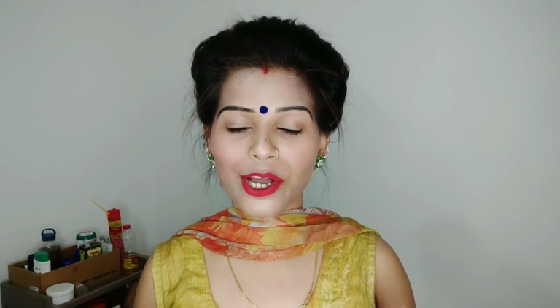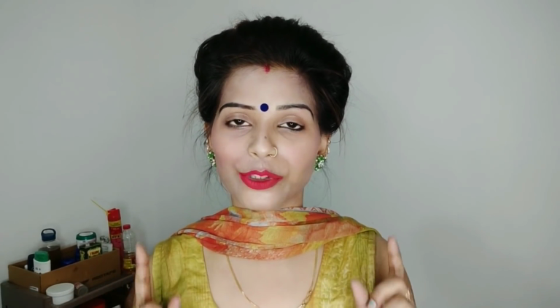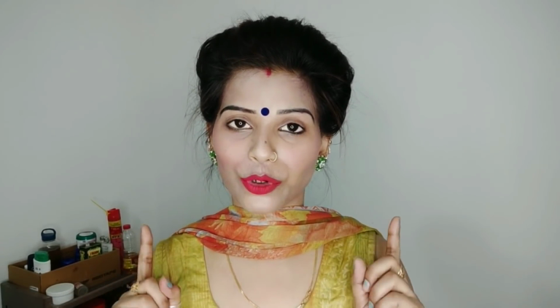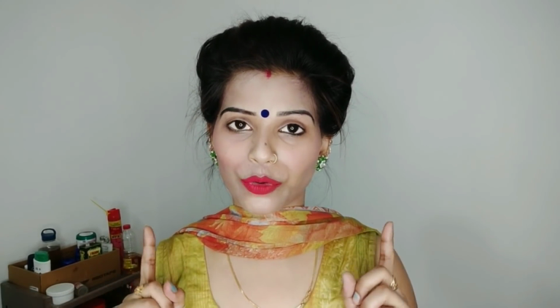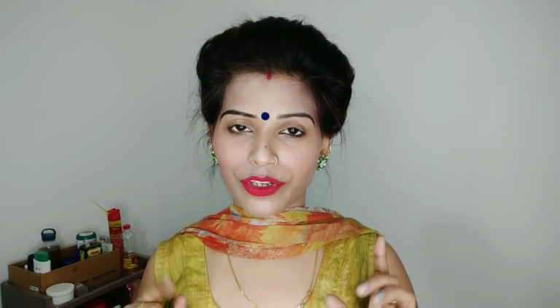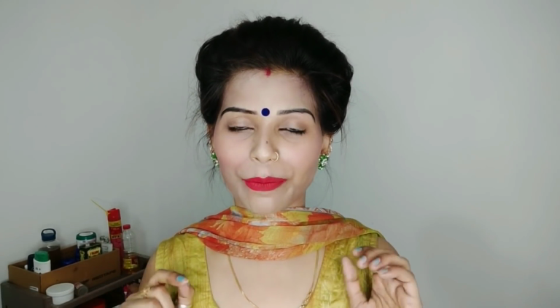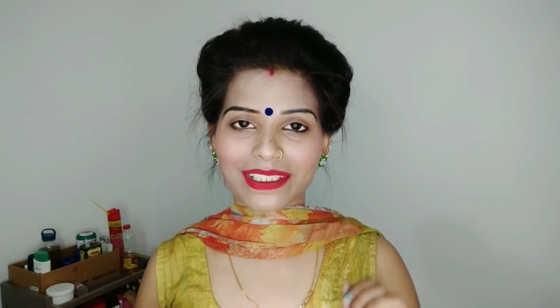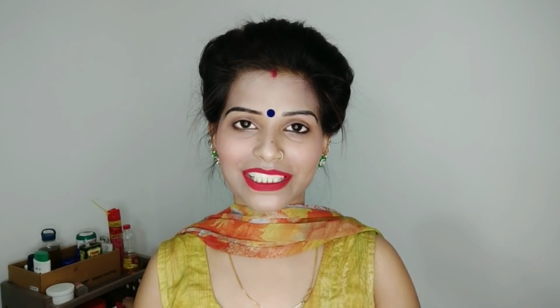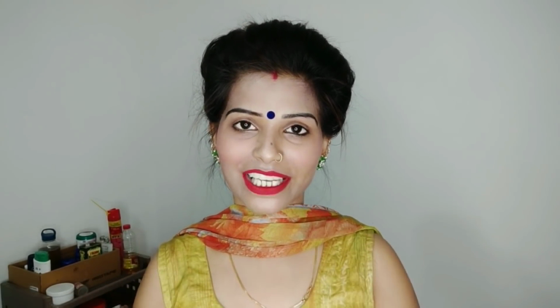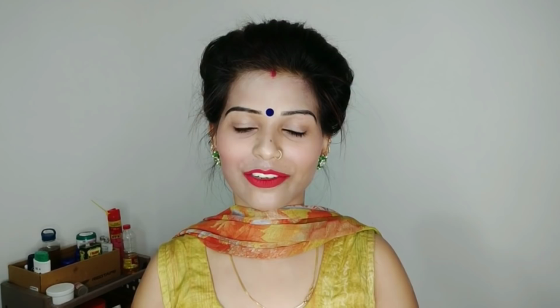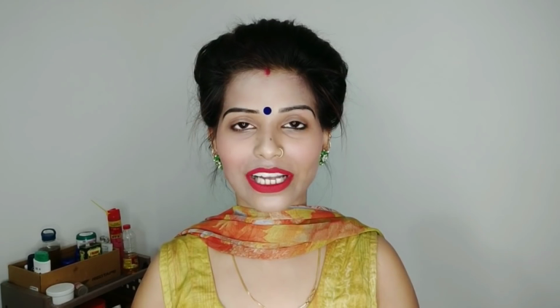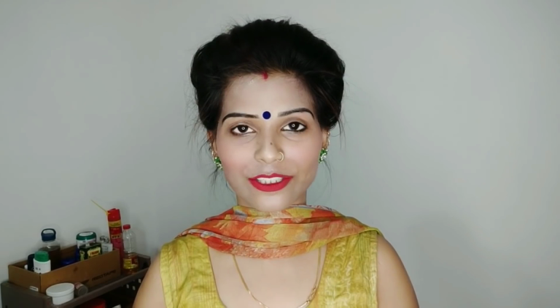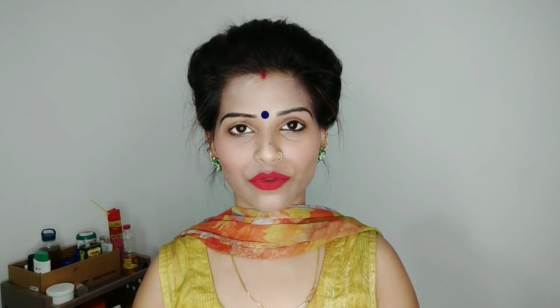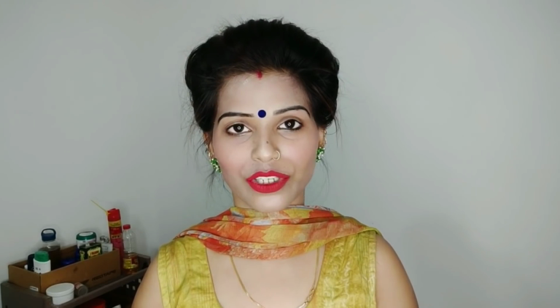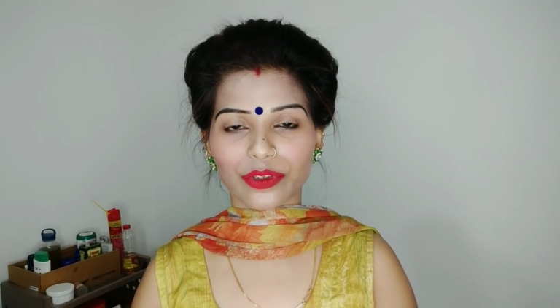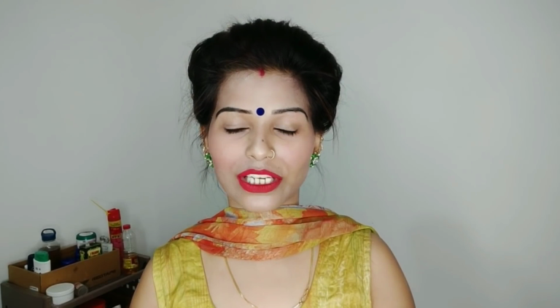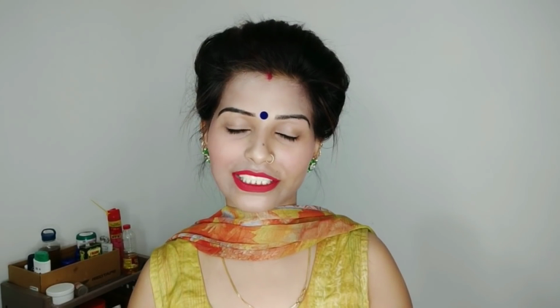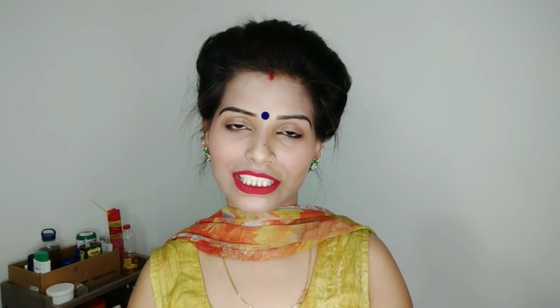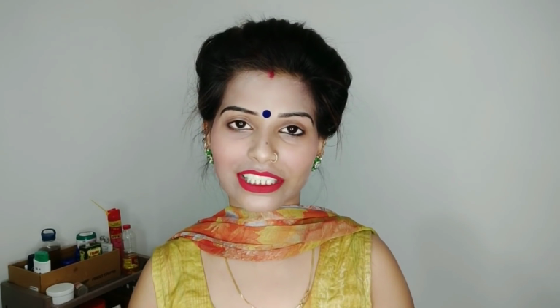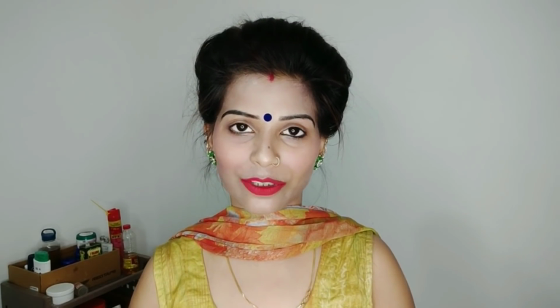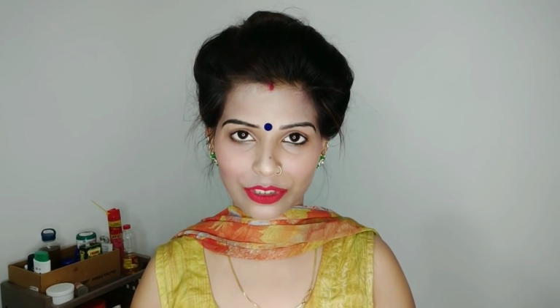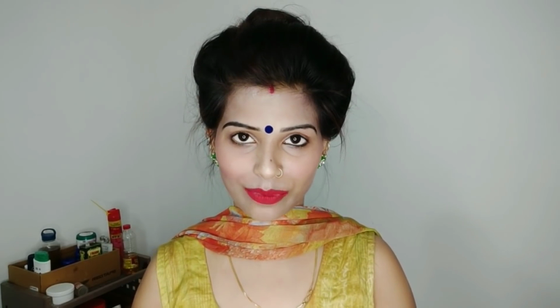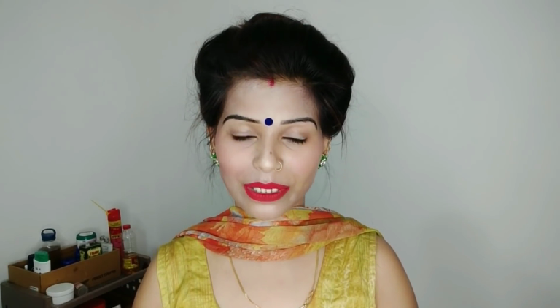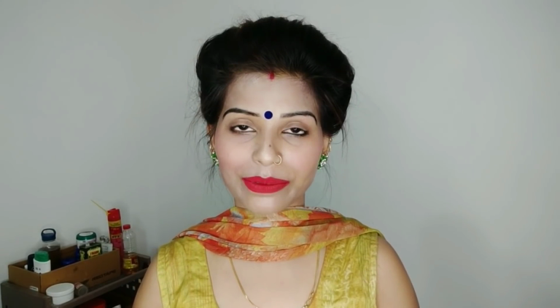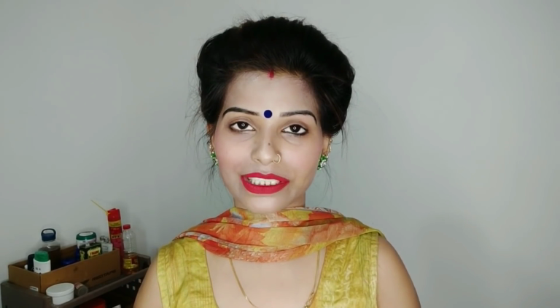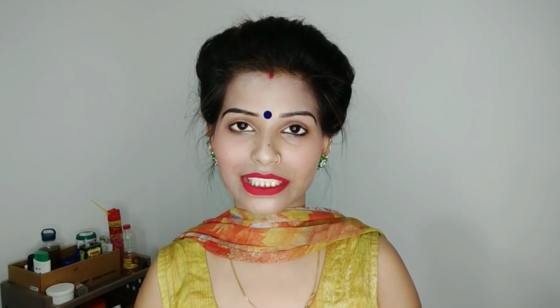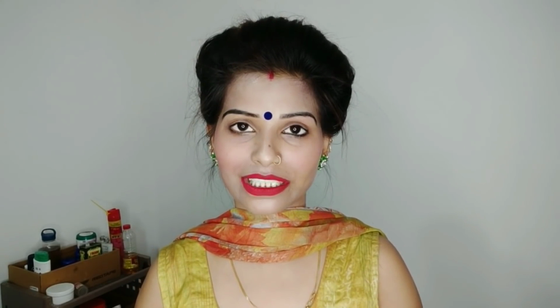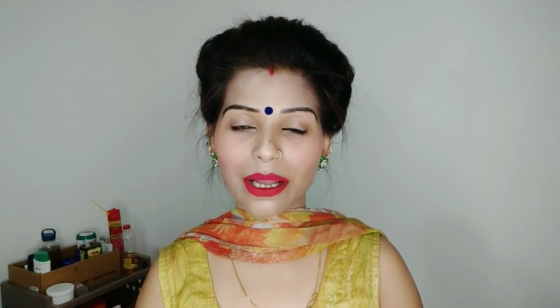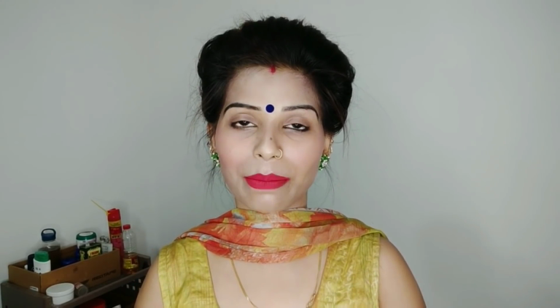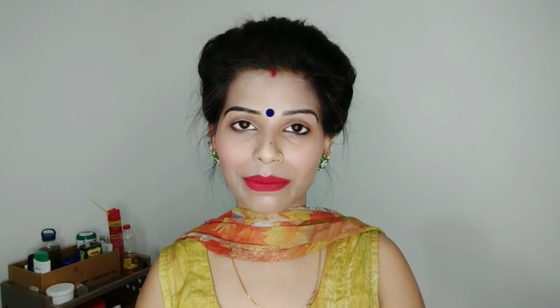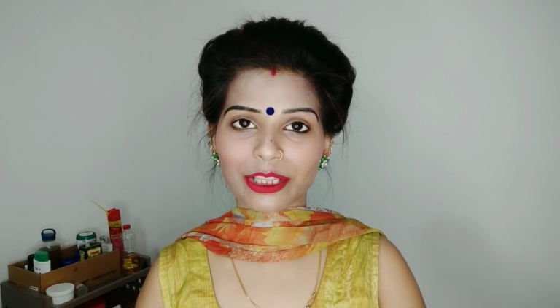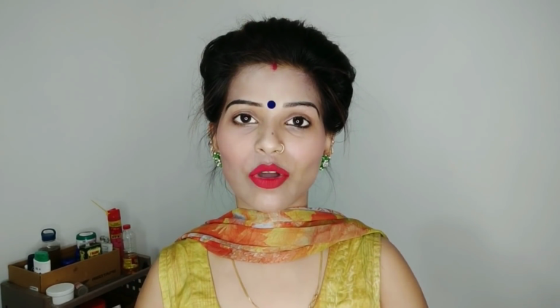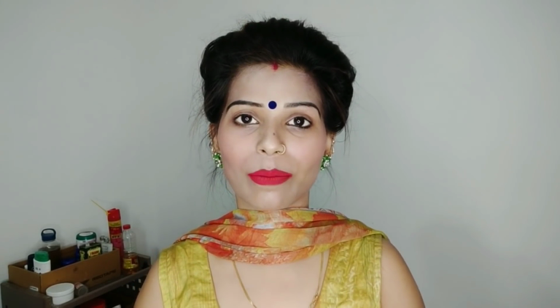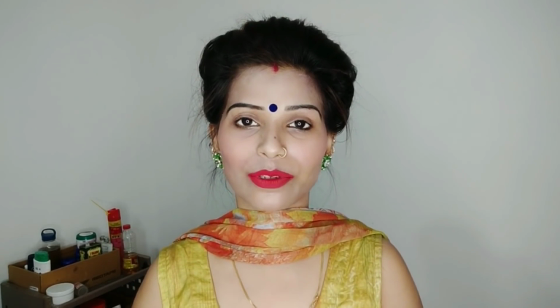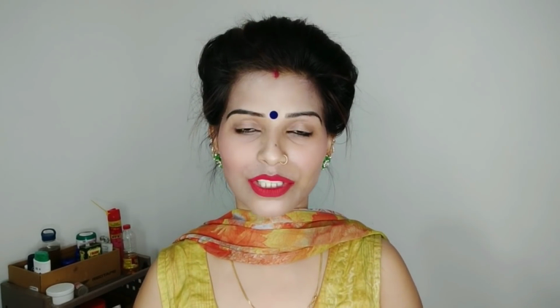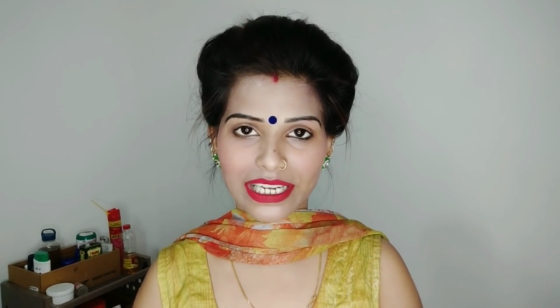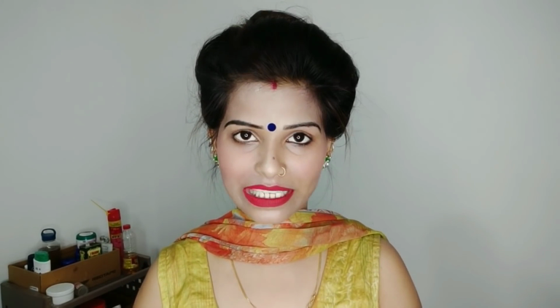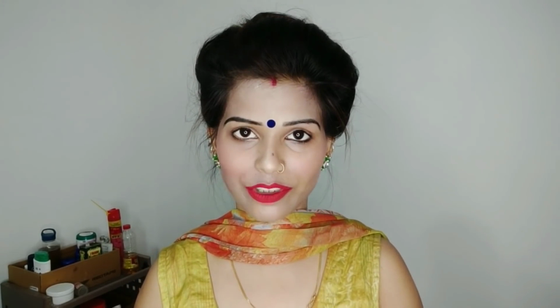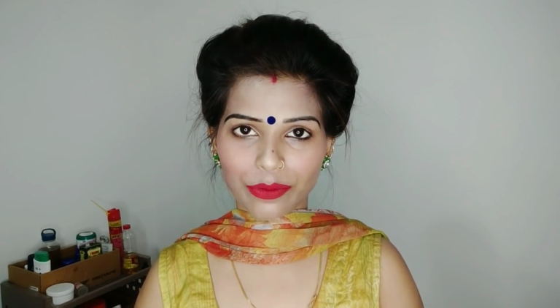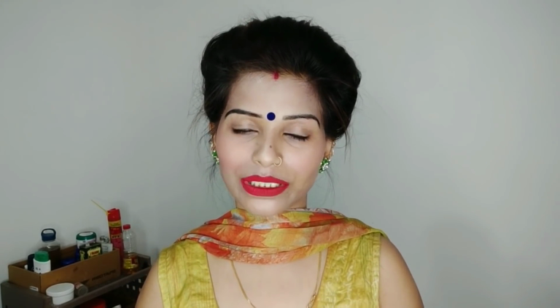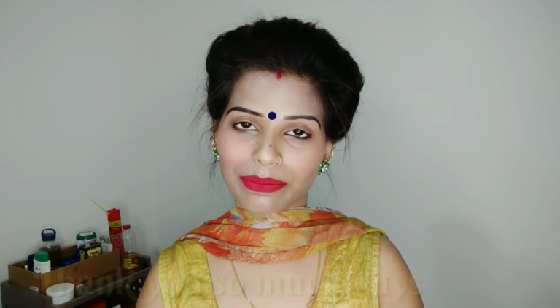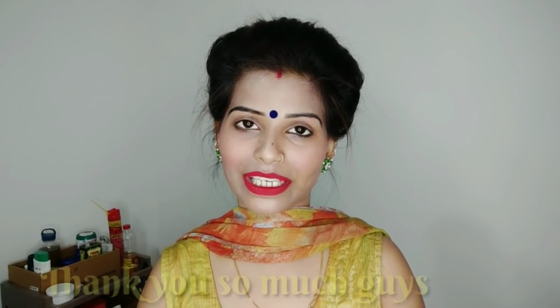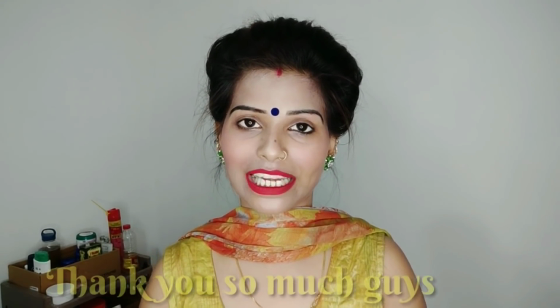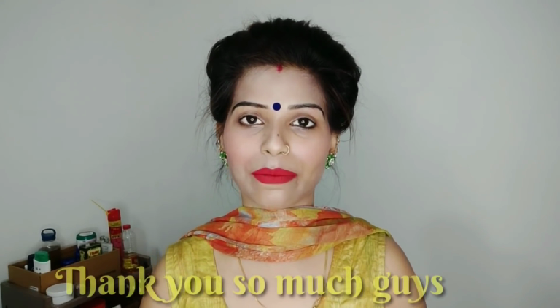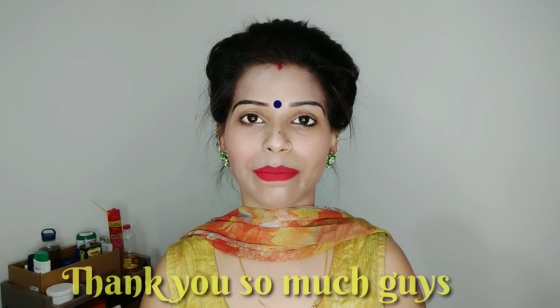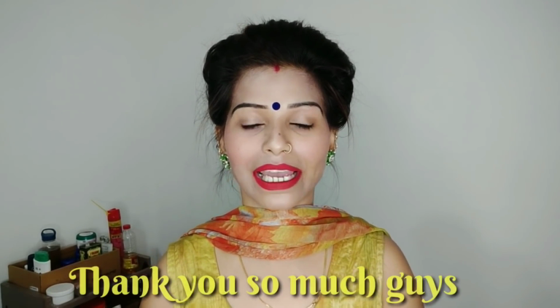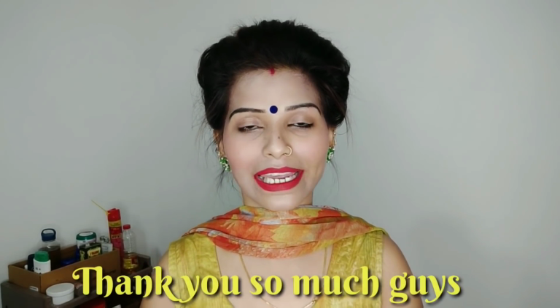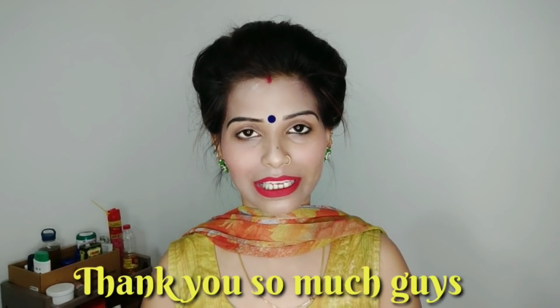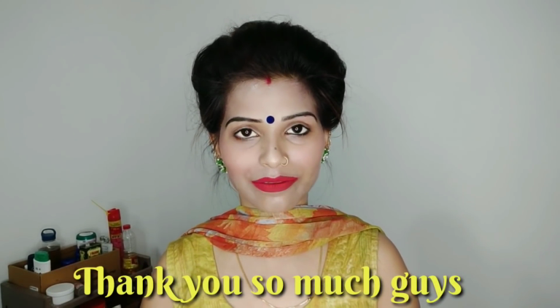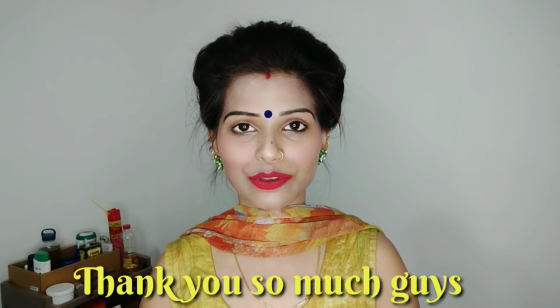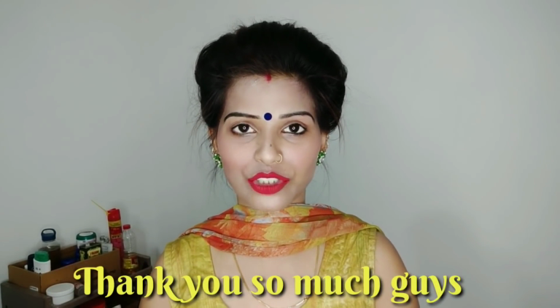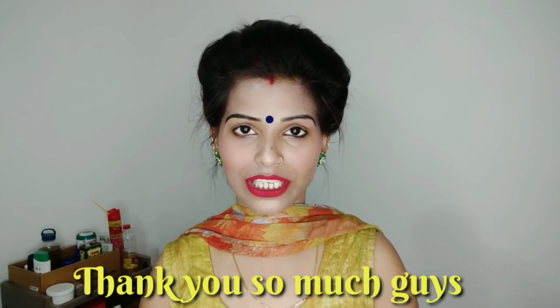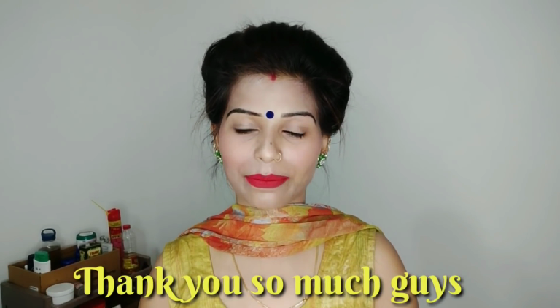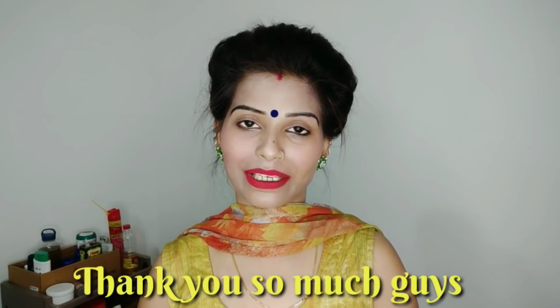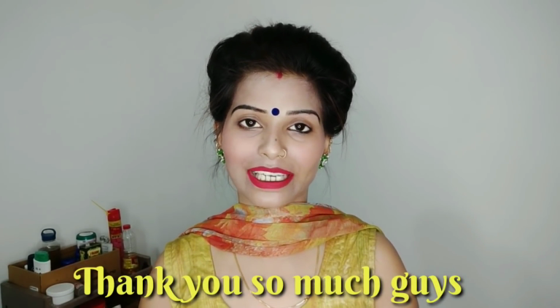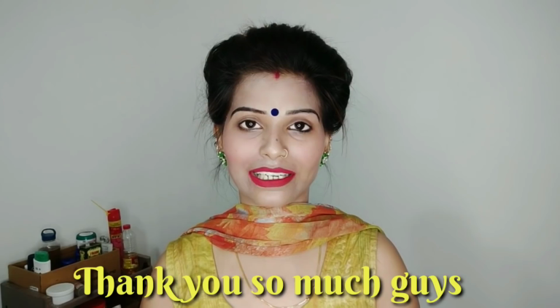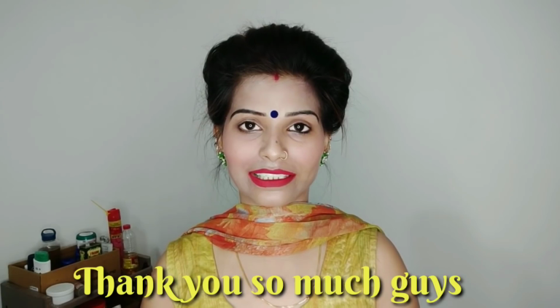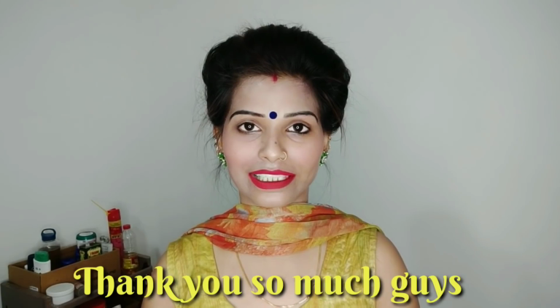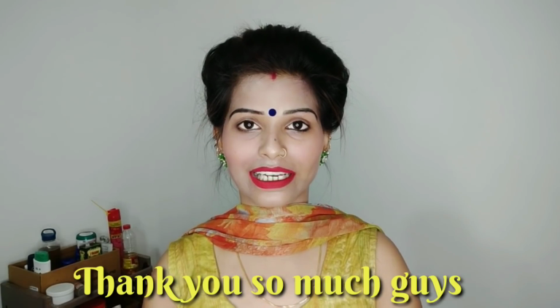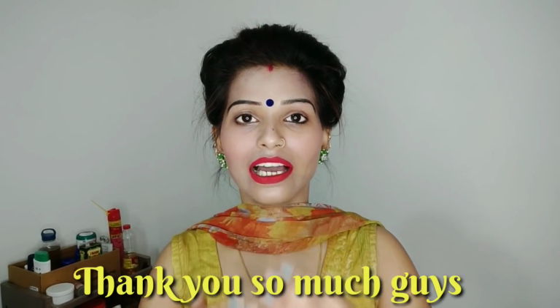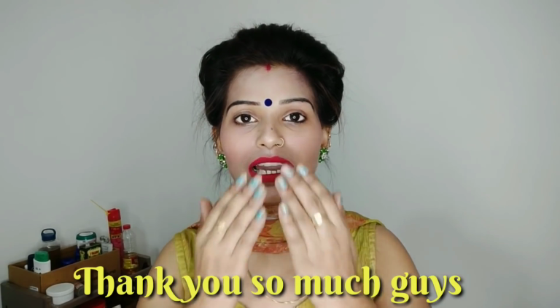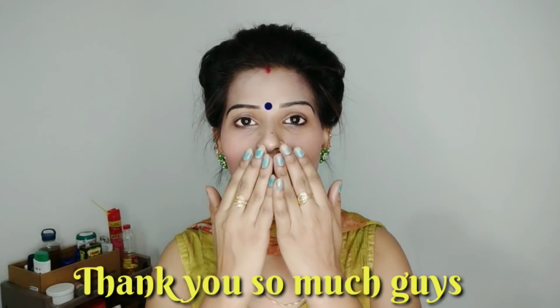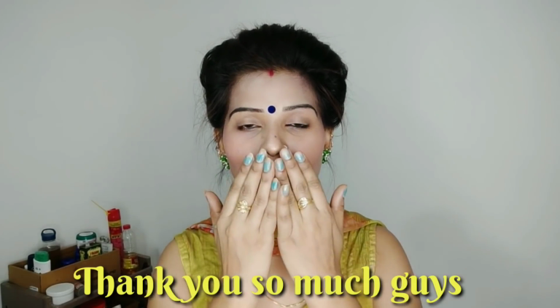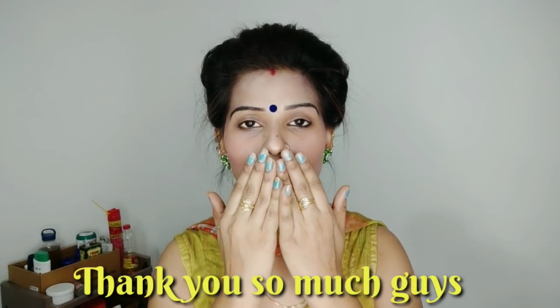If you like this video, please subscribe to the channel. I will see you in the next video. Bye bye, love you, take care.